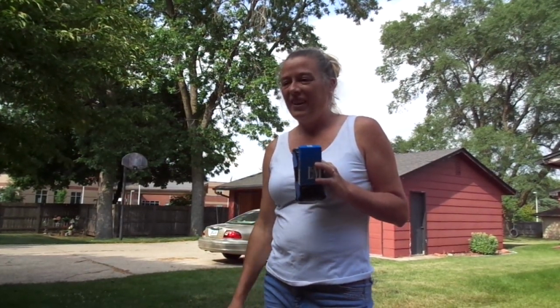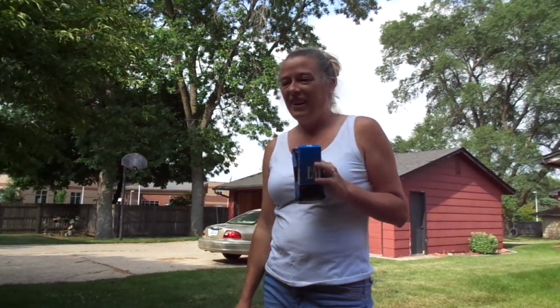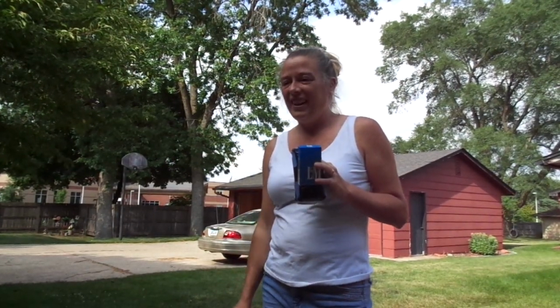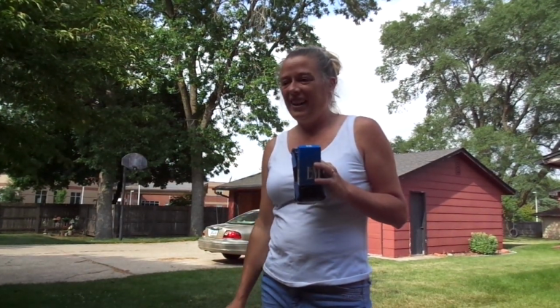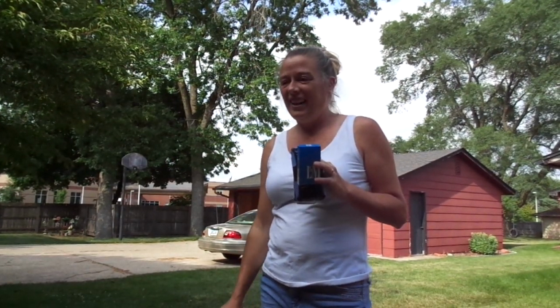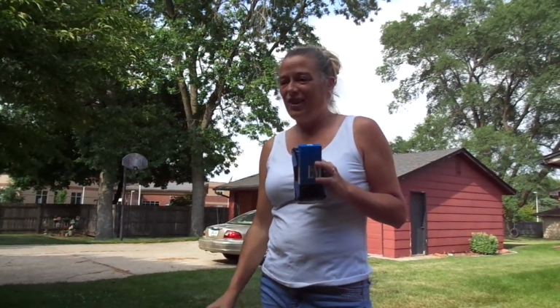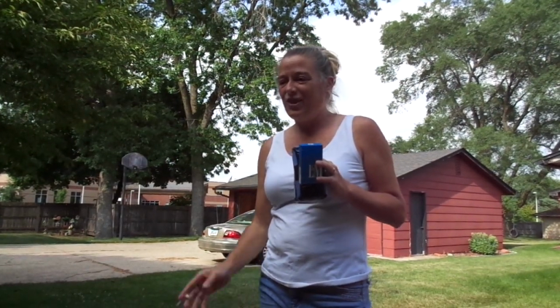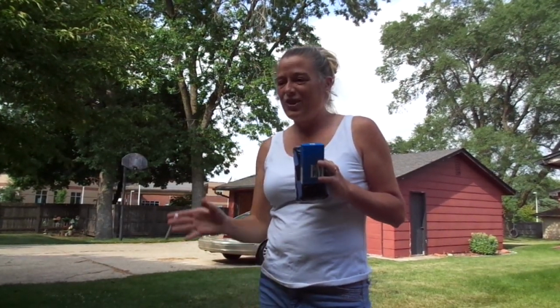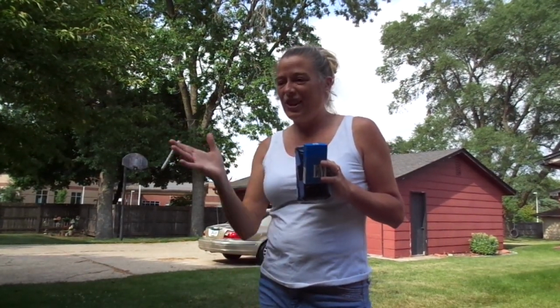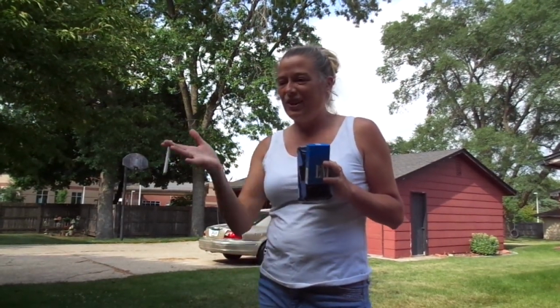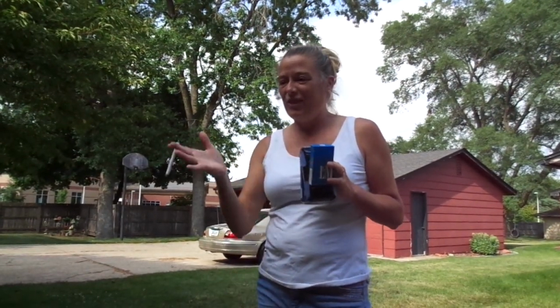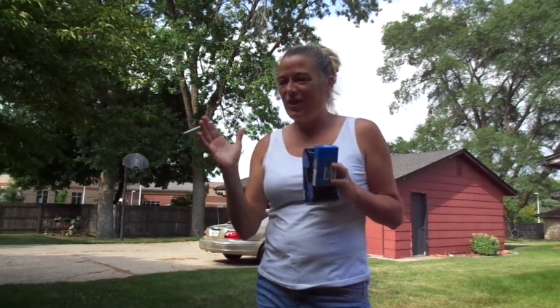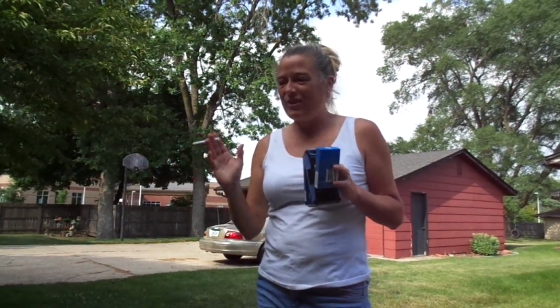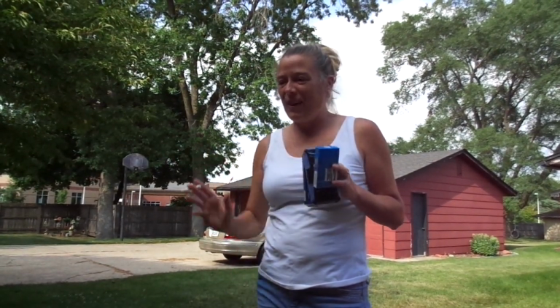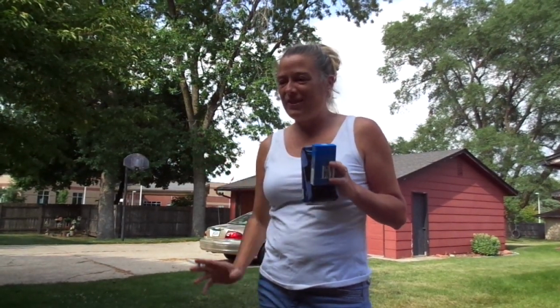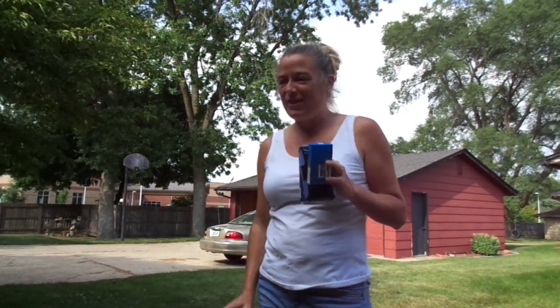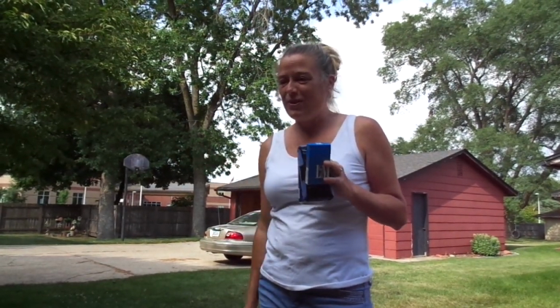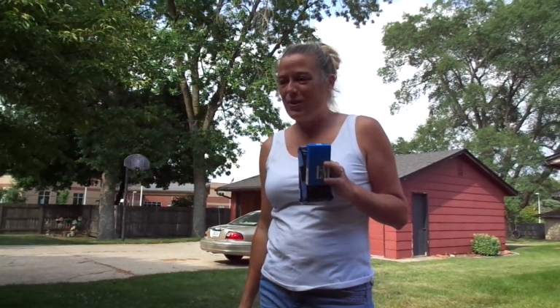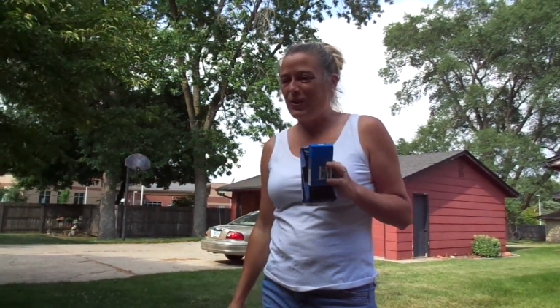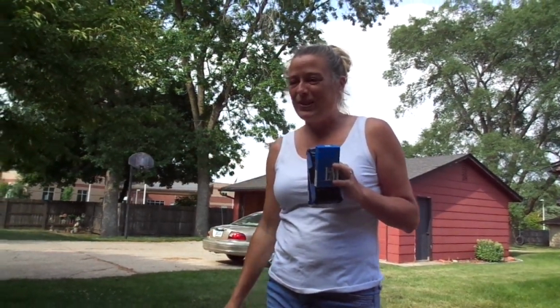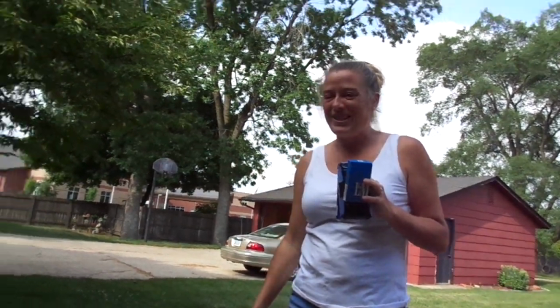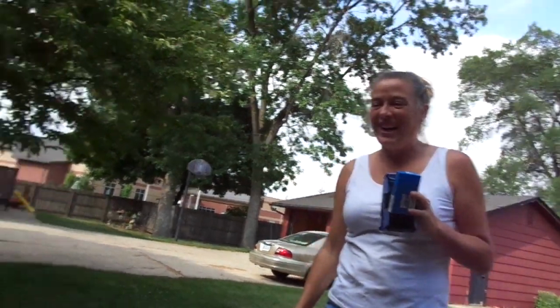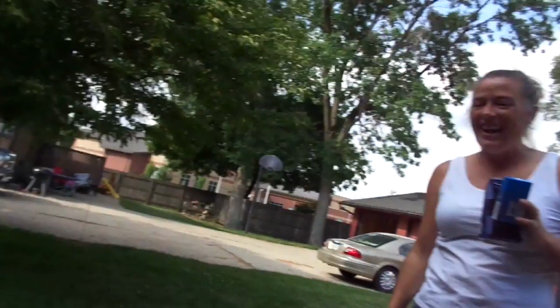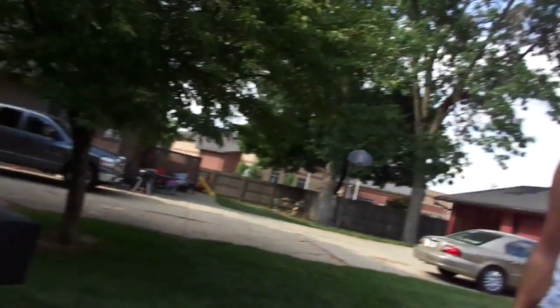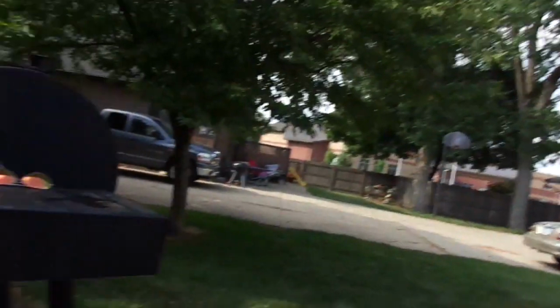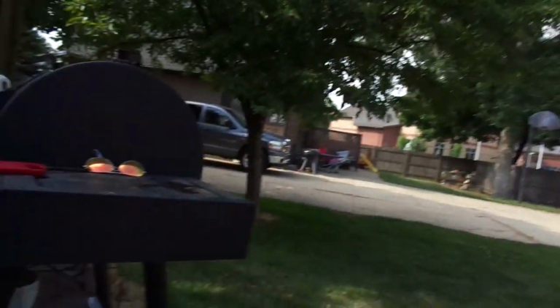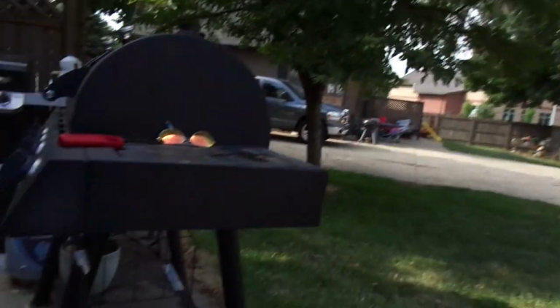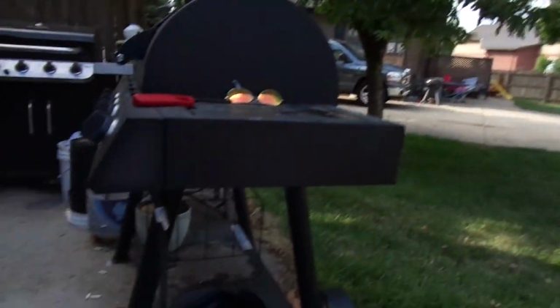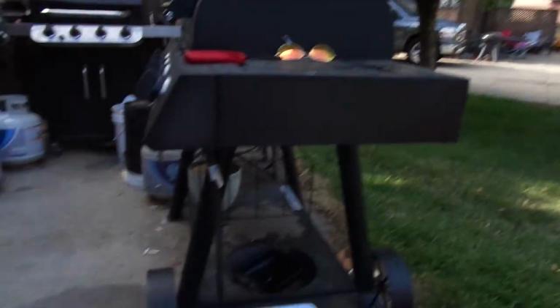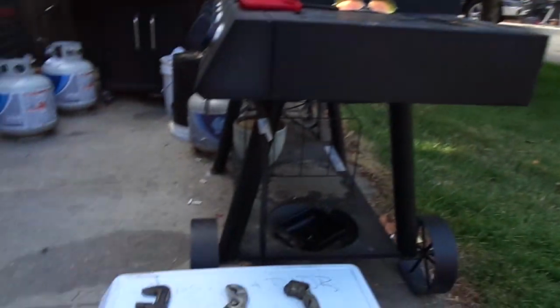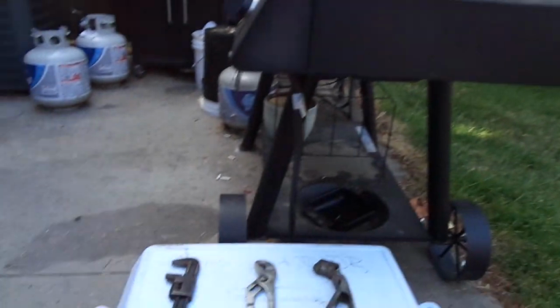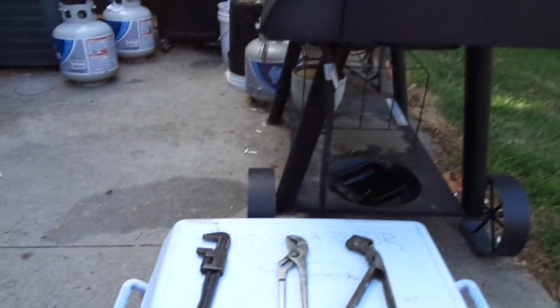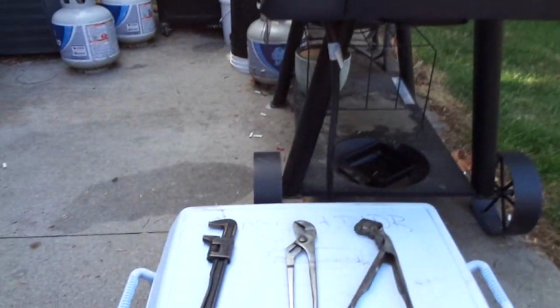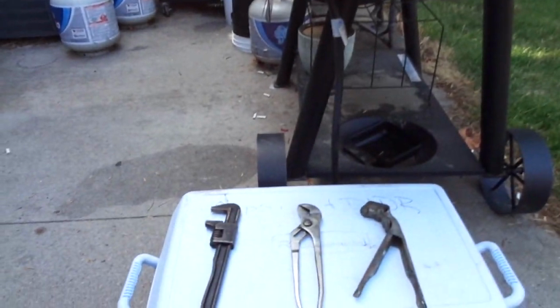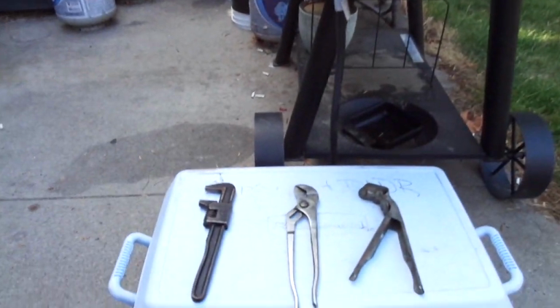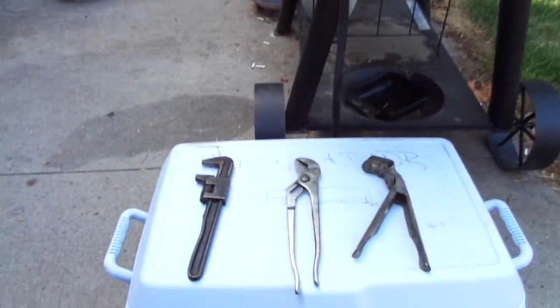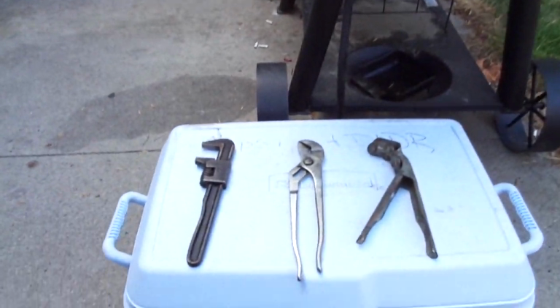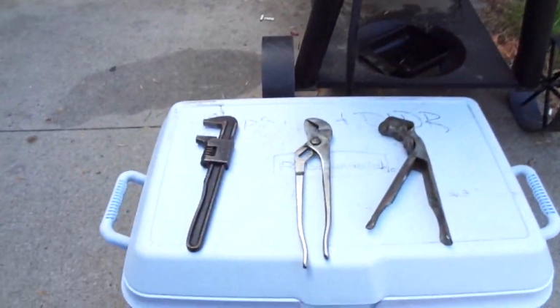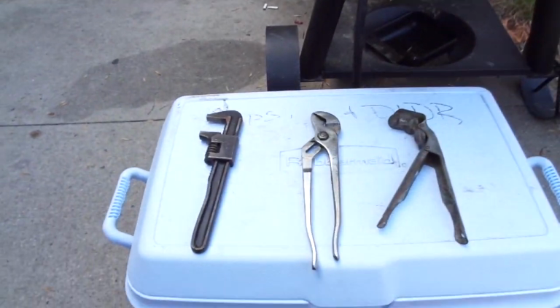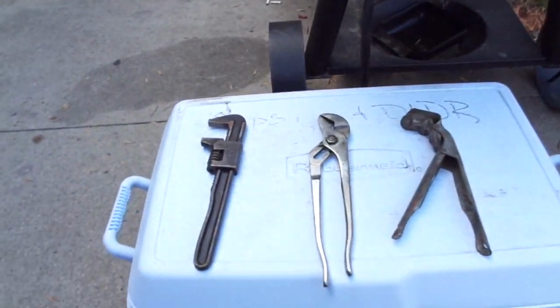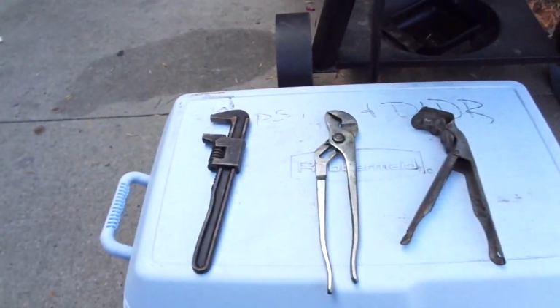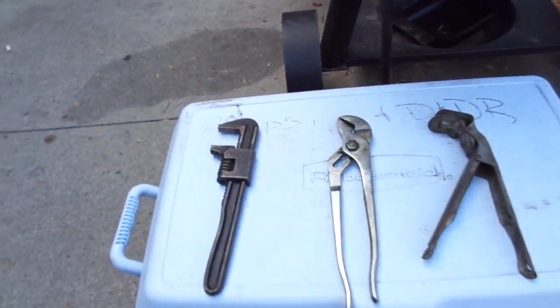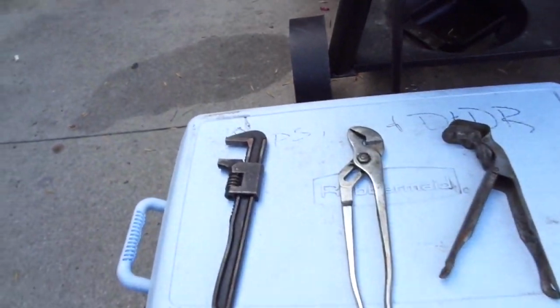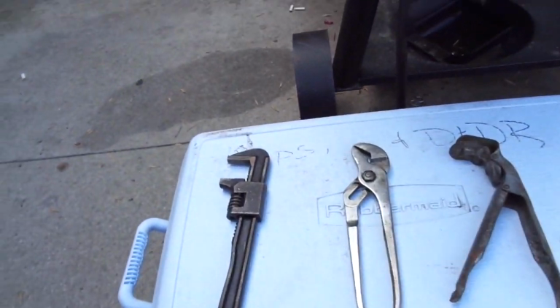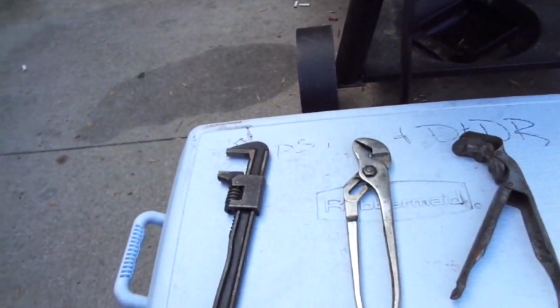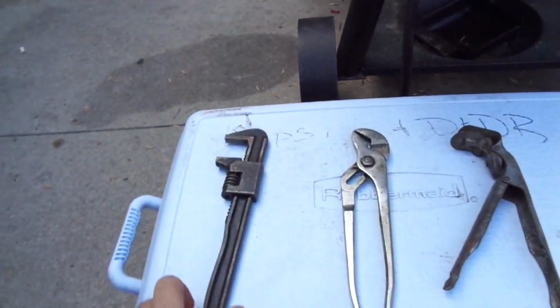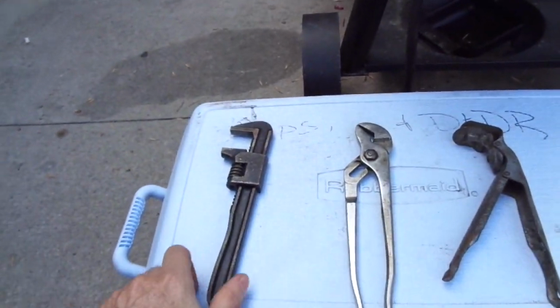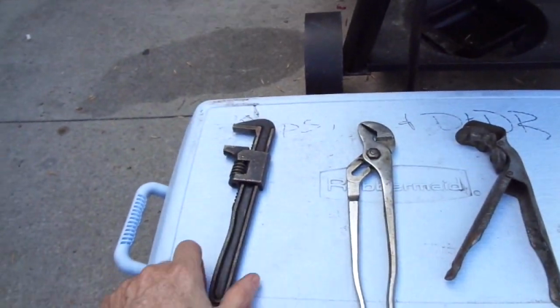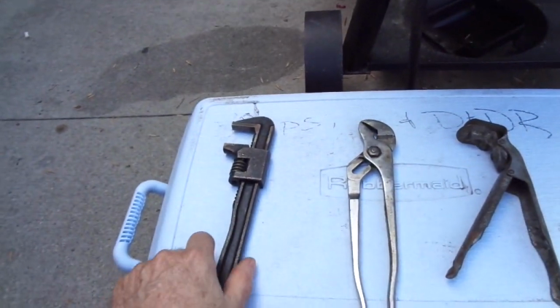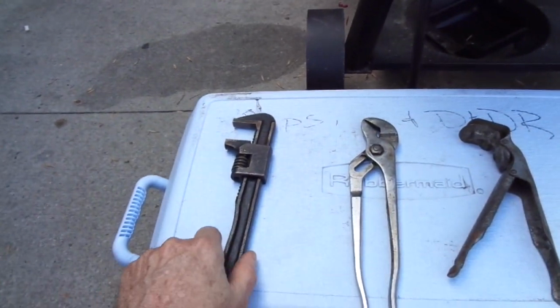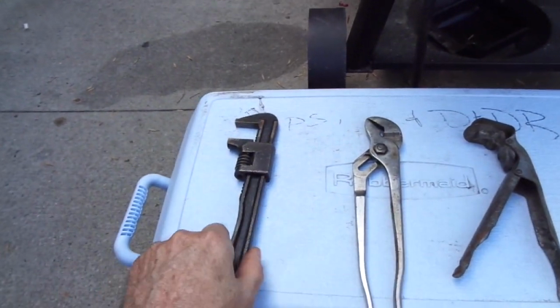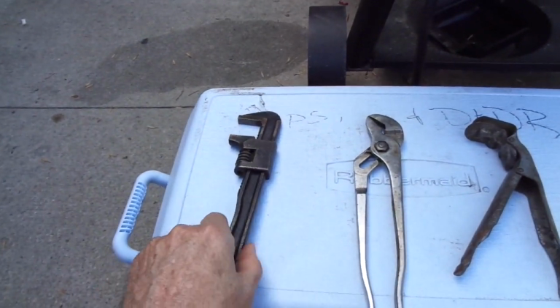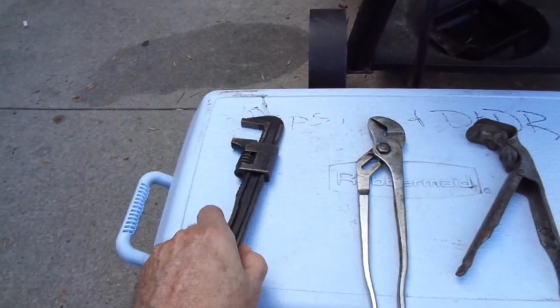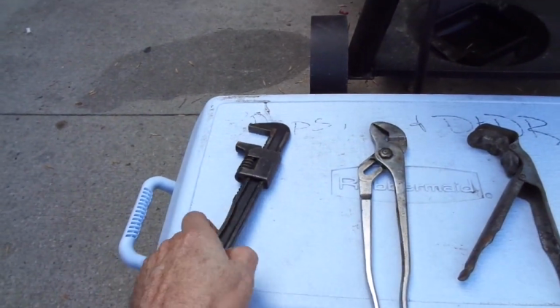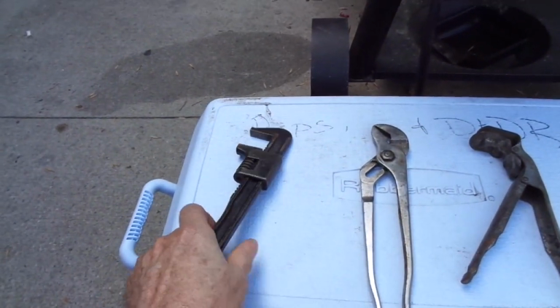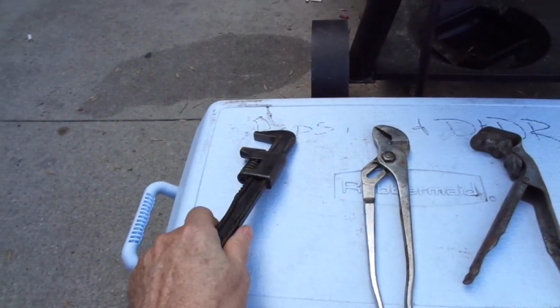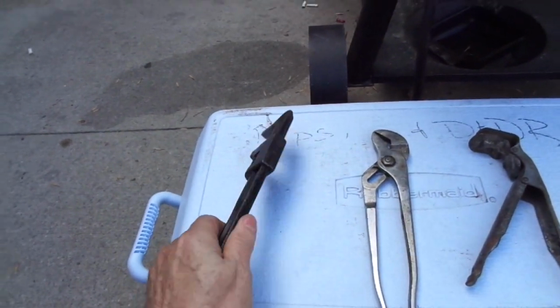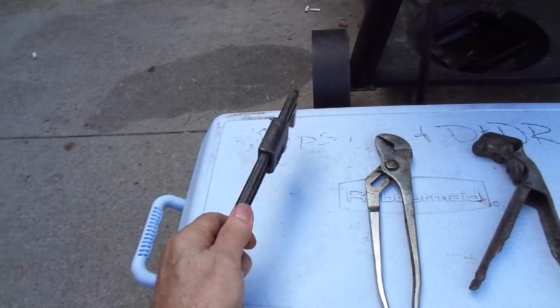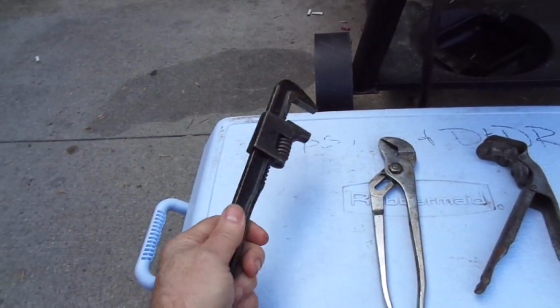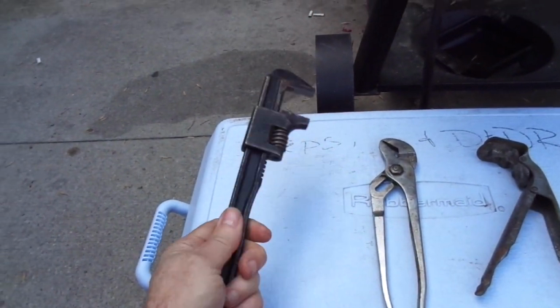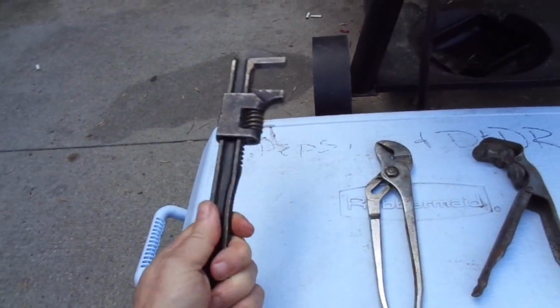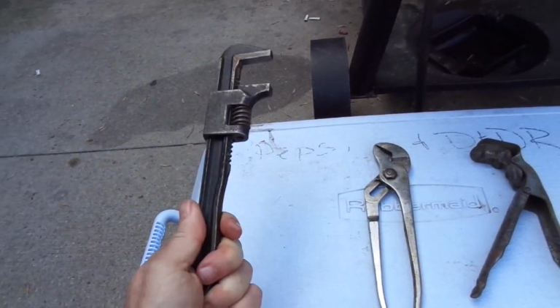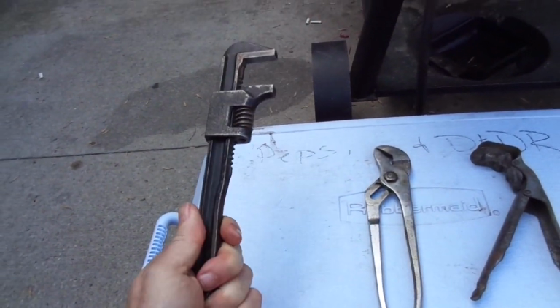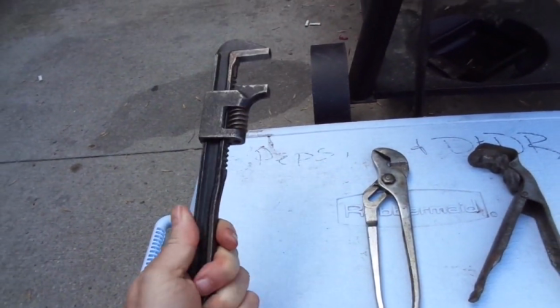And then Uncle Chuck of course found some tools. Here's what I scored on my haul — three bucks a piece. A wrench.